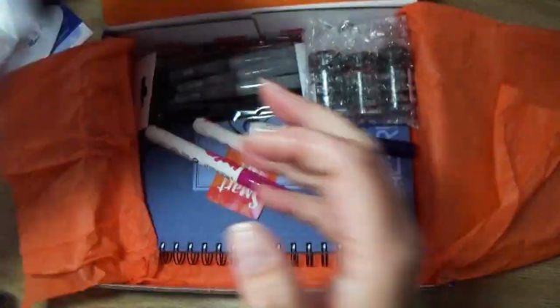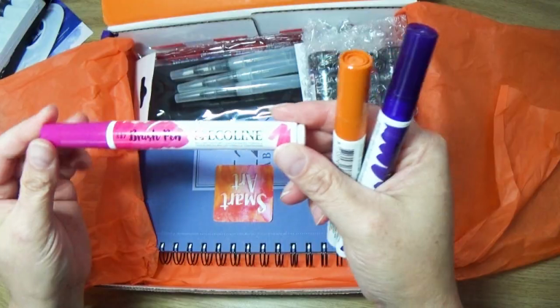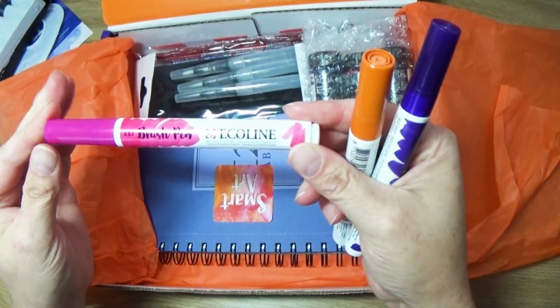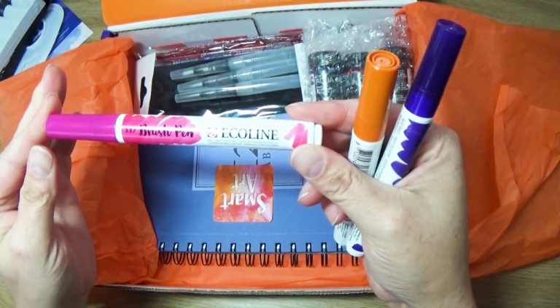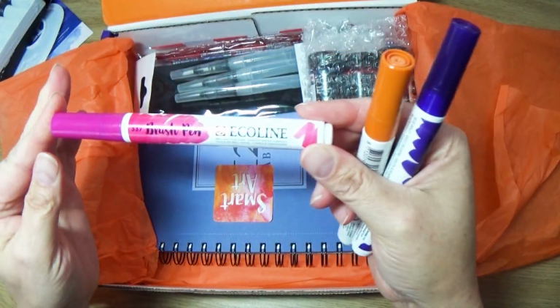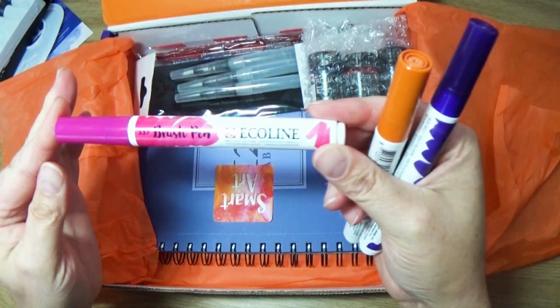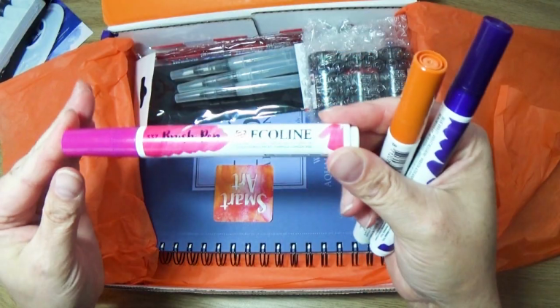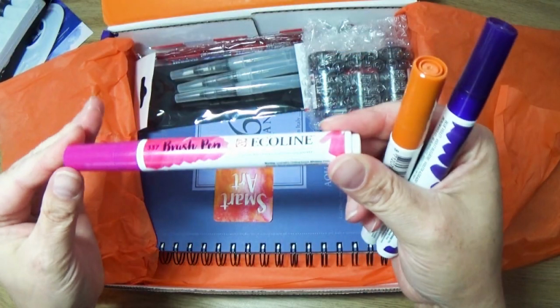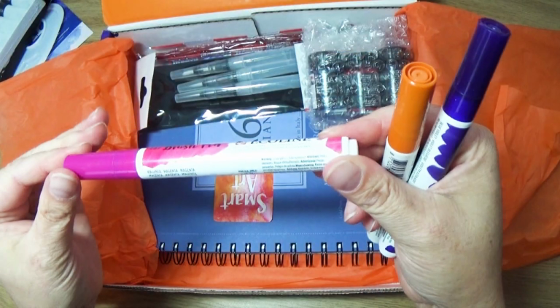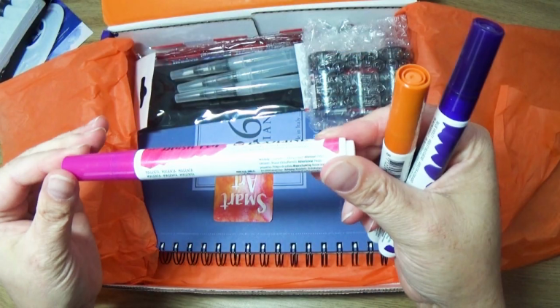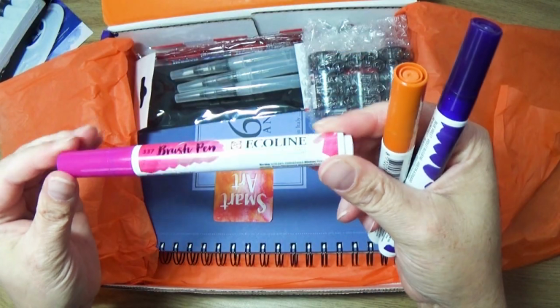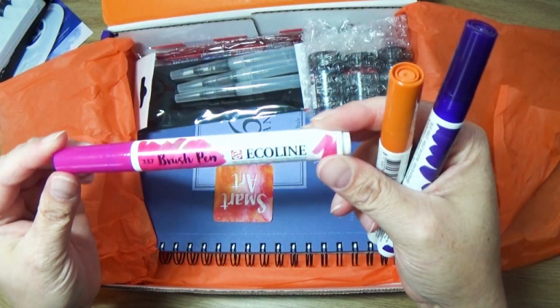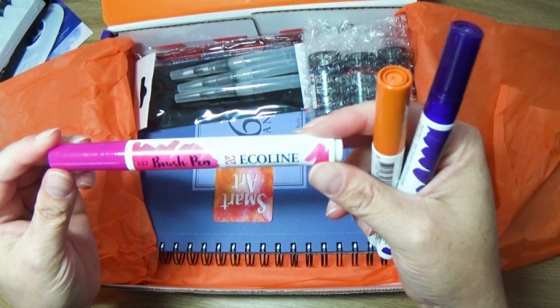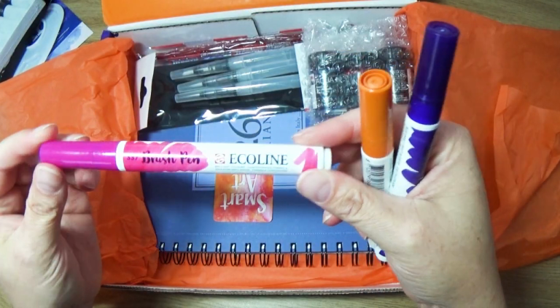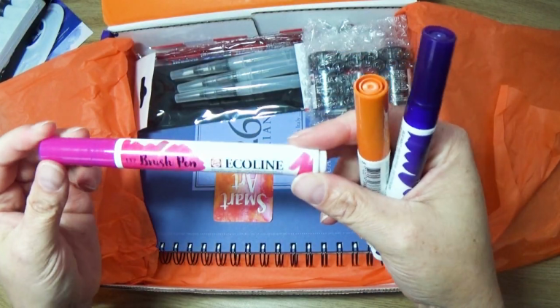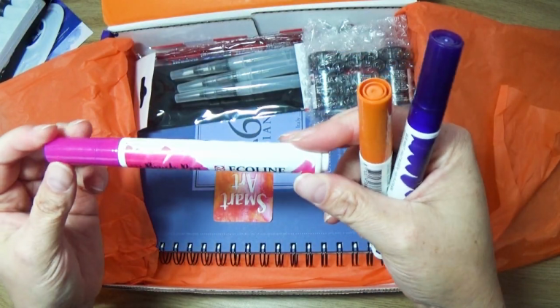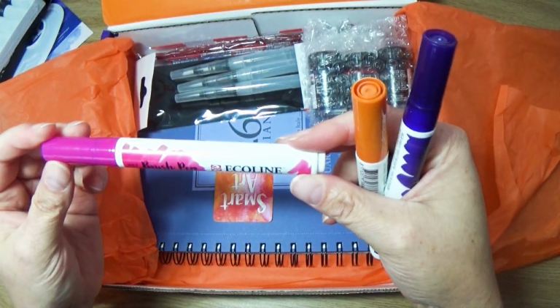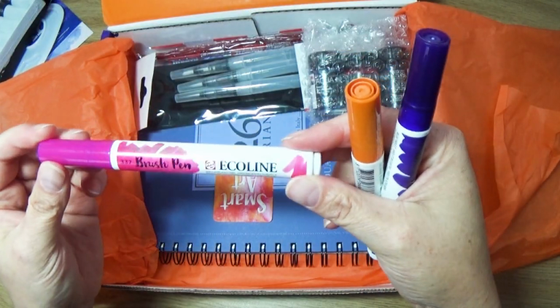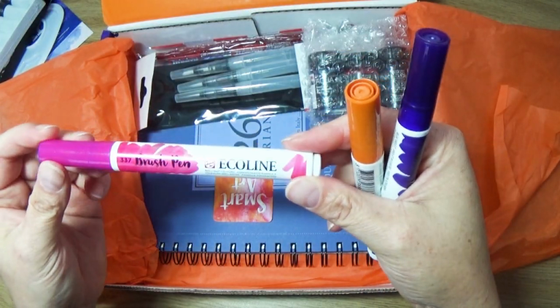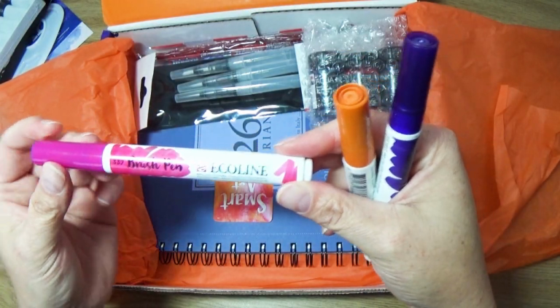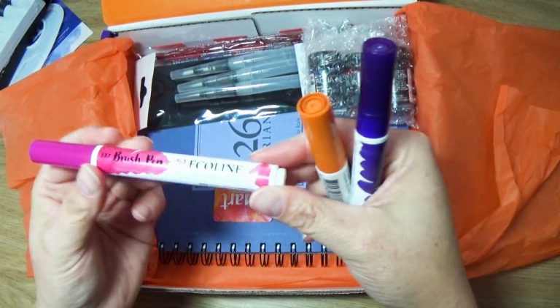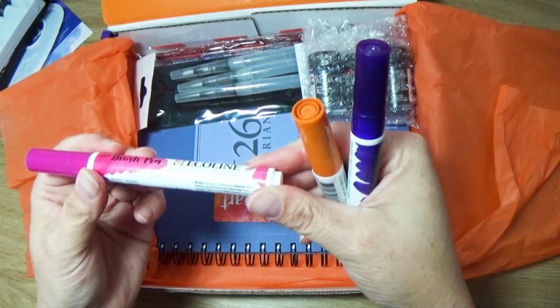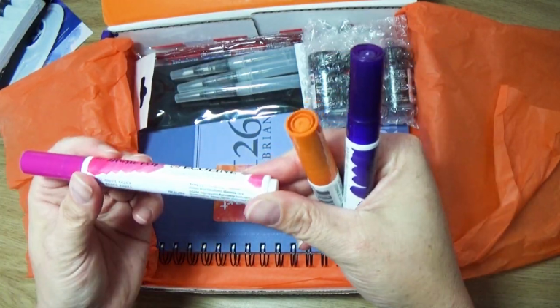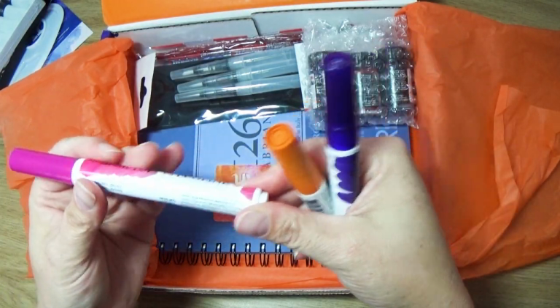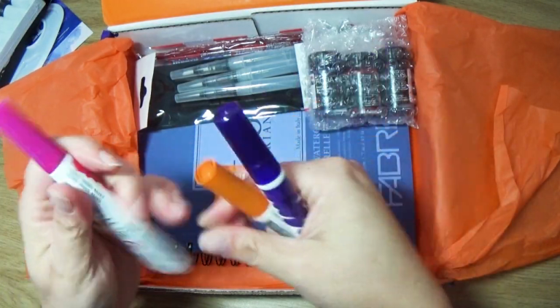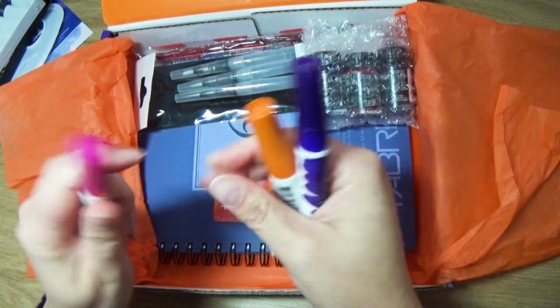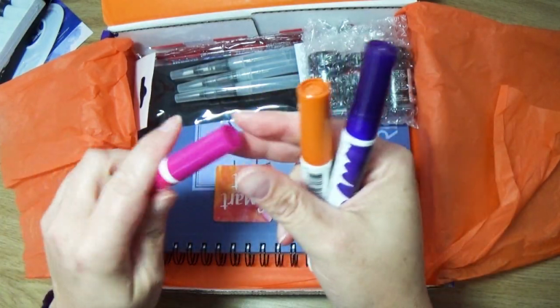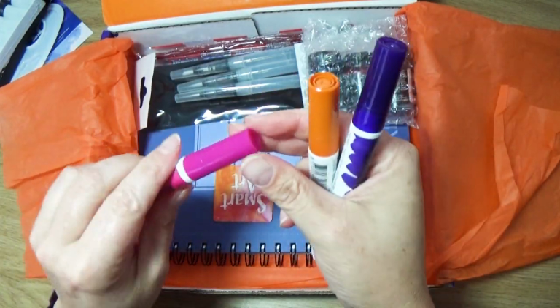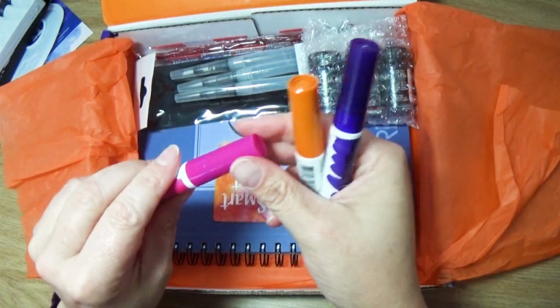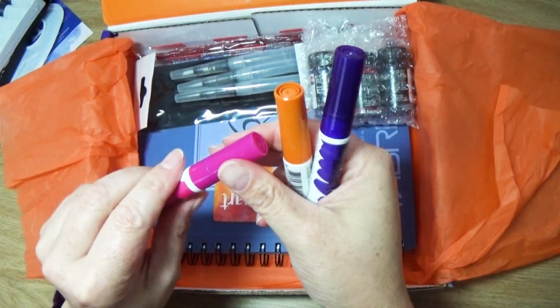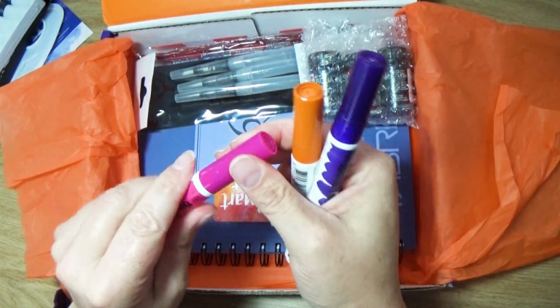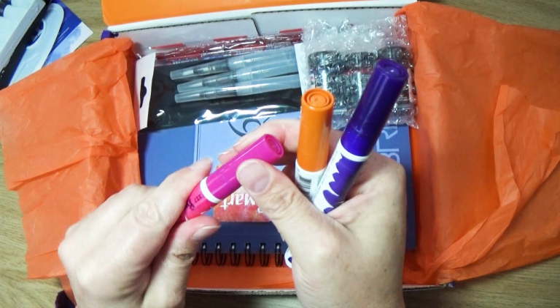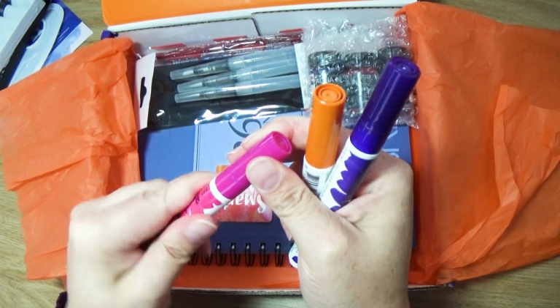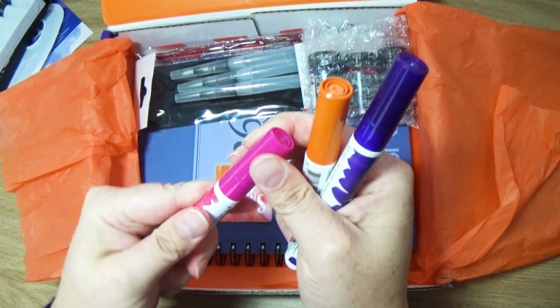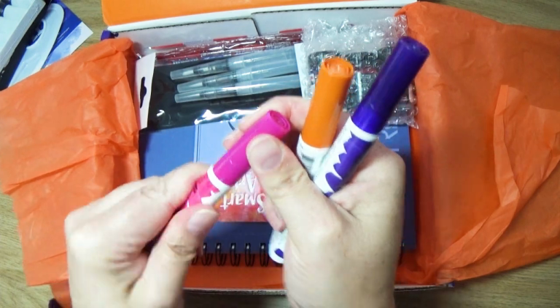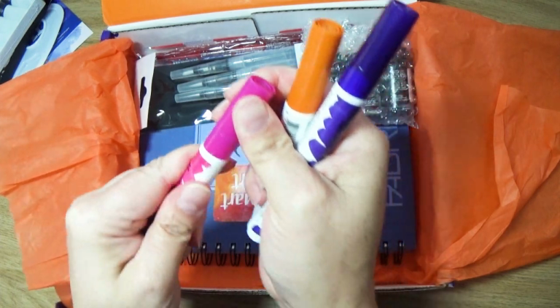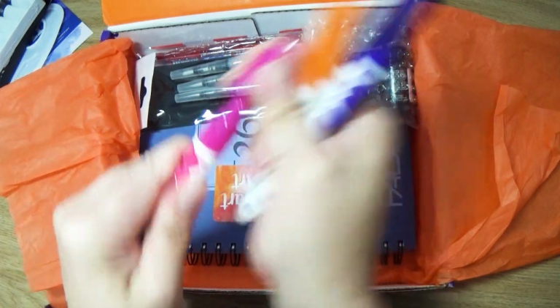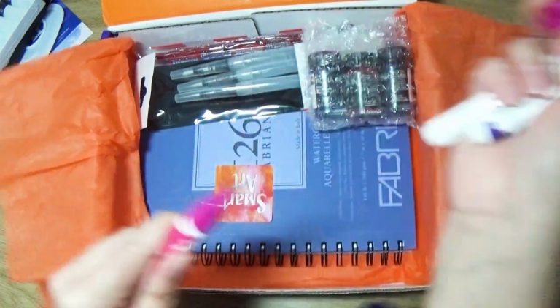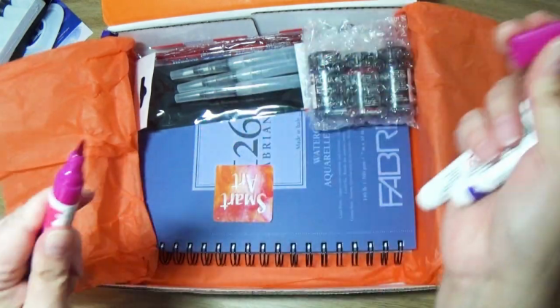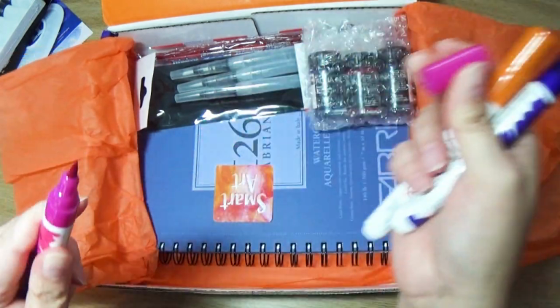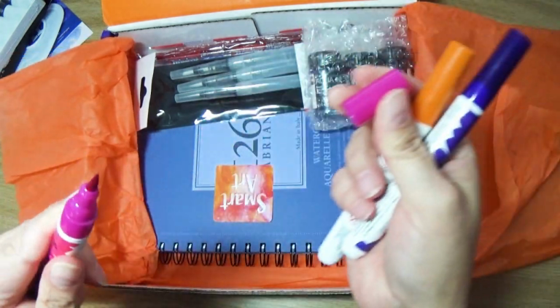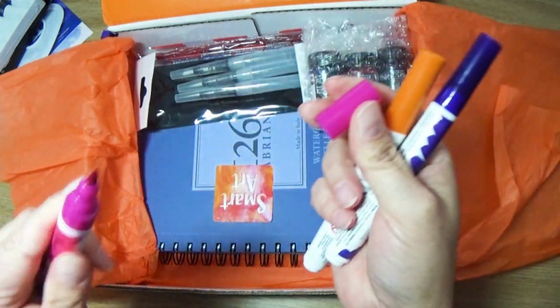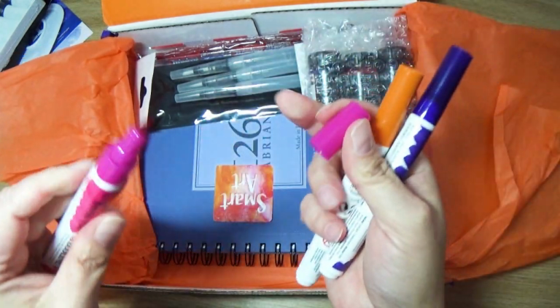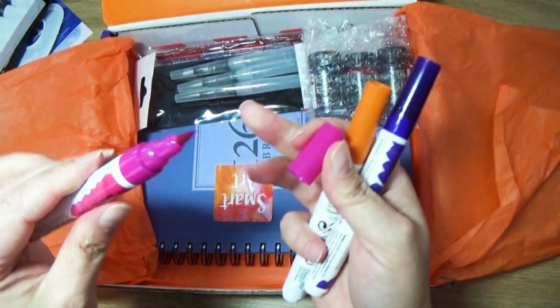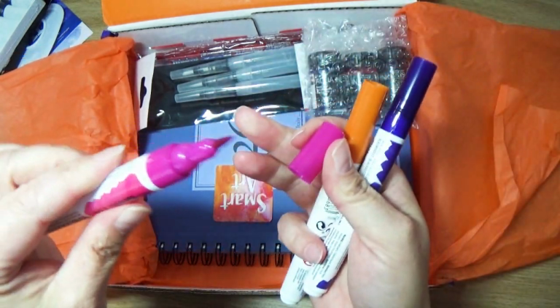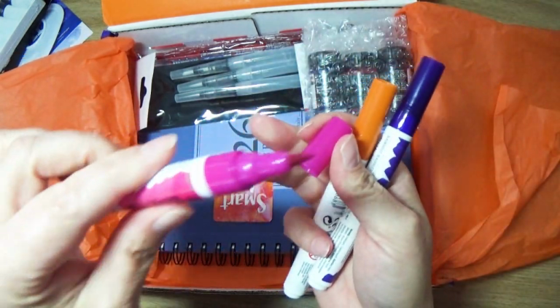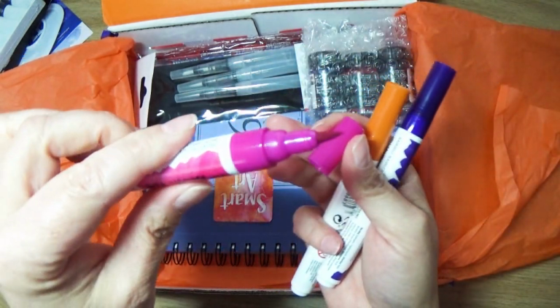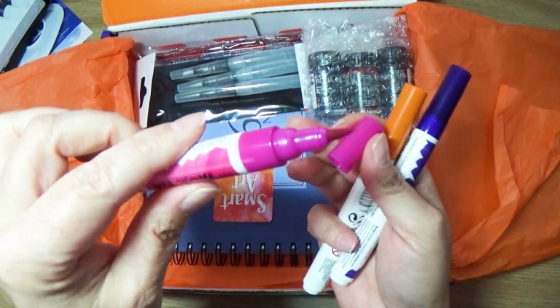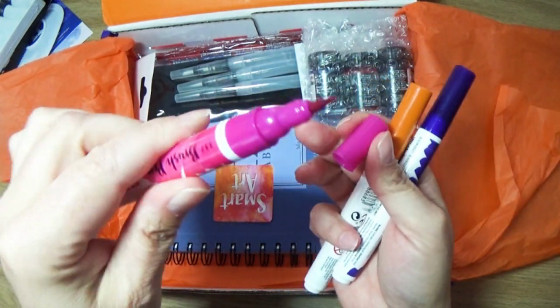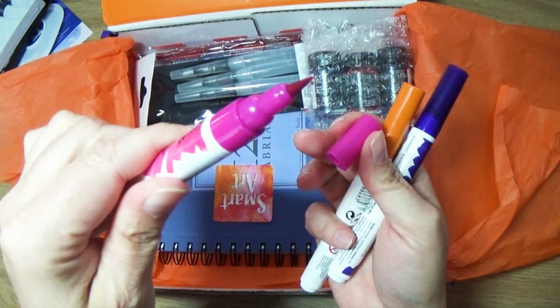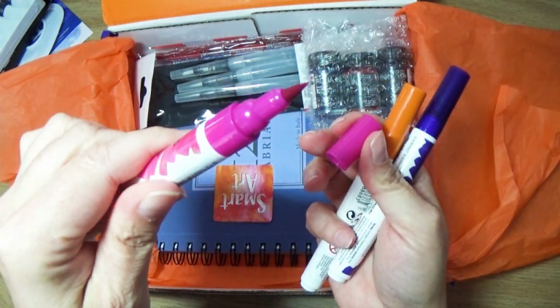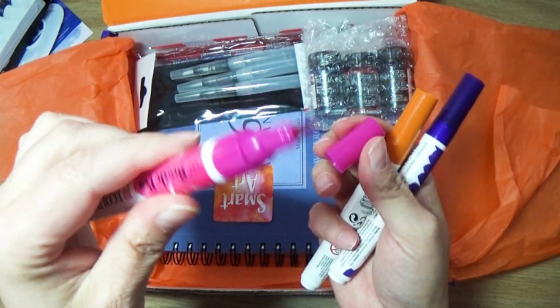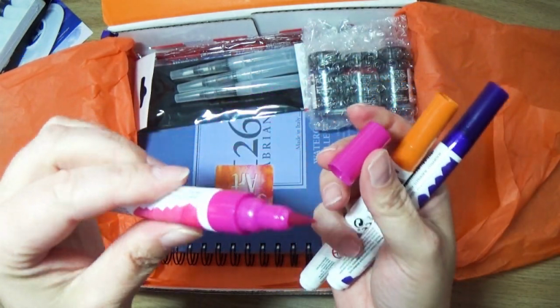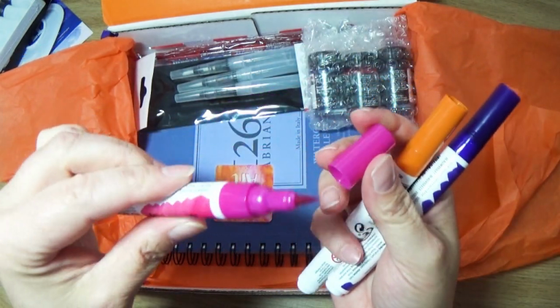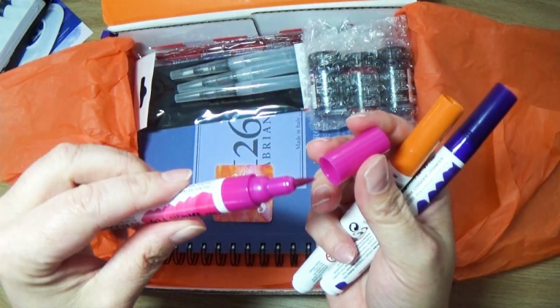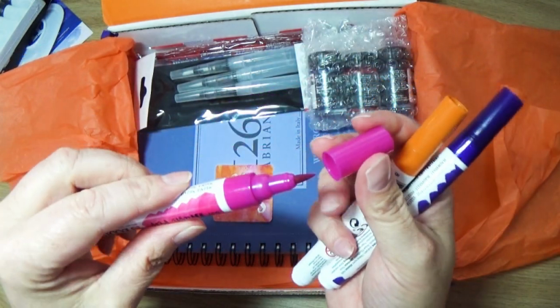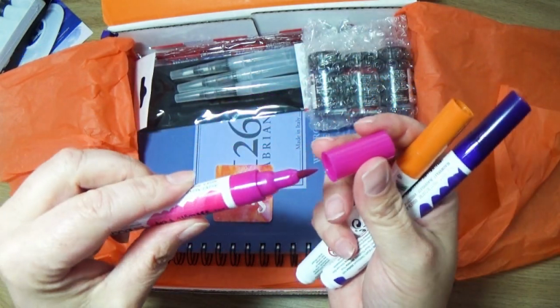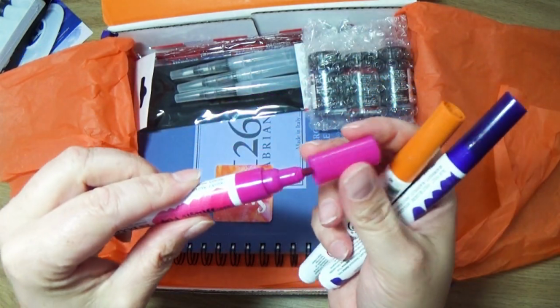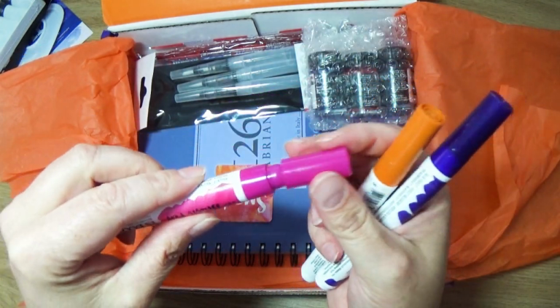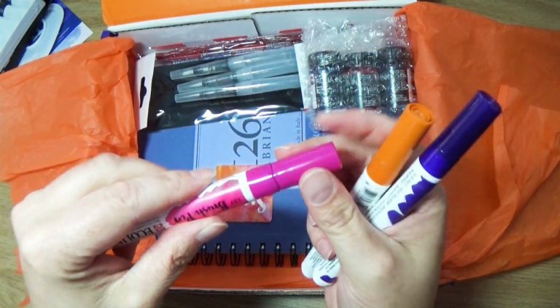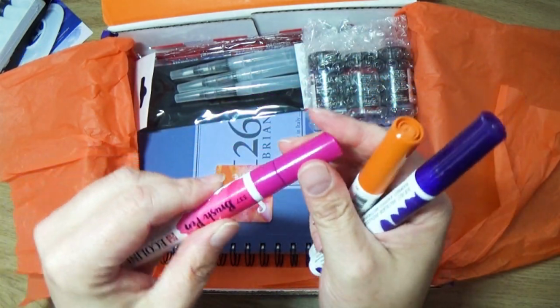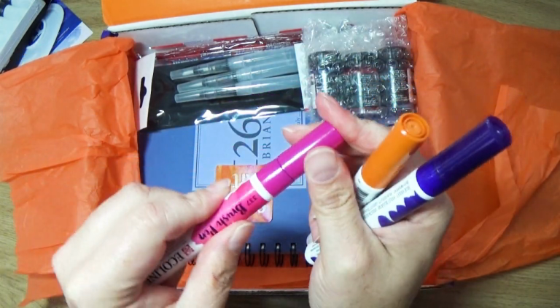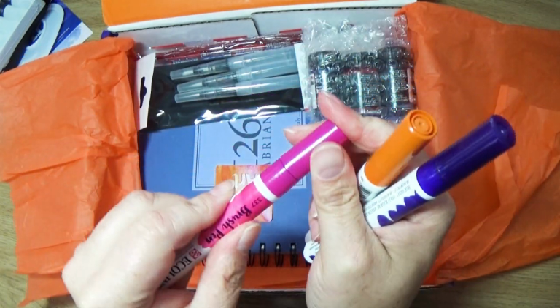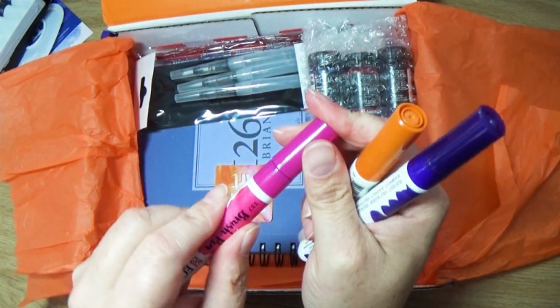We have three Echoline brush pens, so I'm assuming these are water-soluble — like a Crayola marker, only in watercolor.